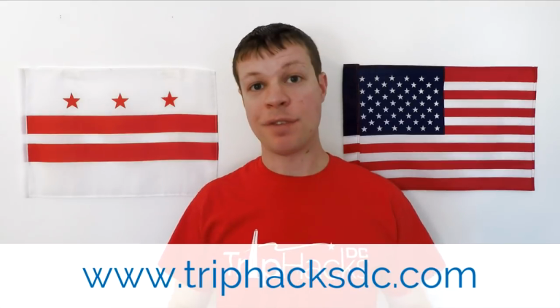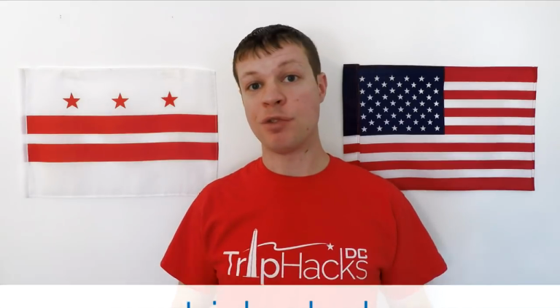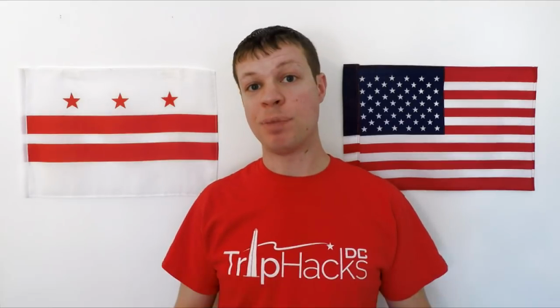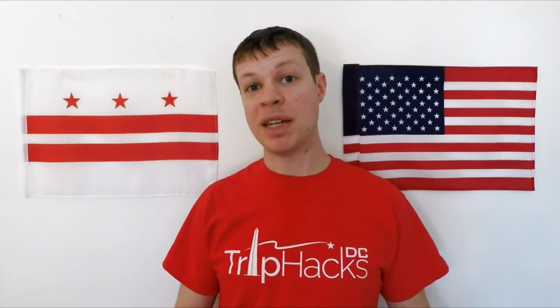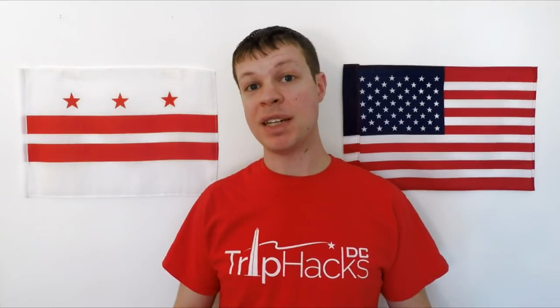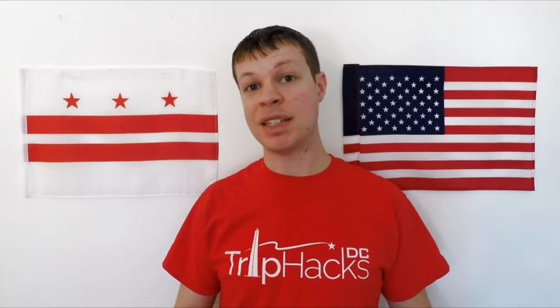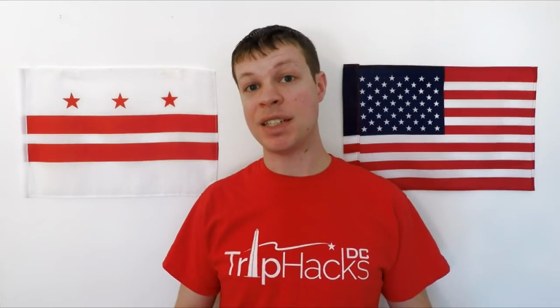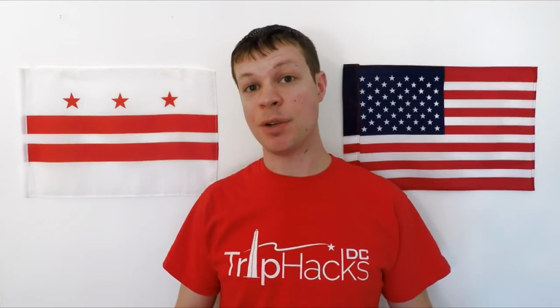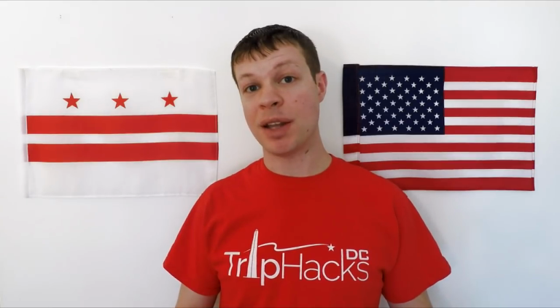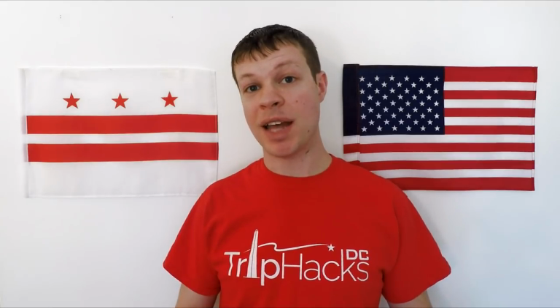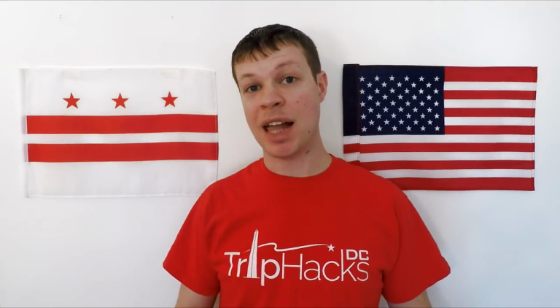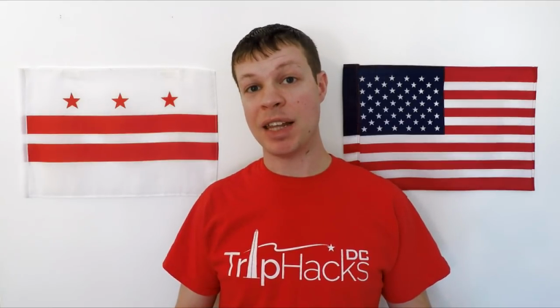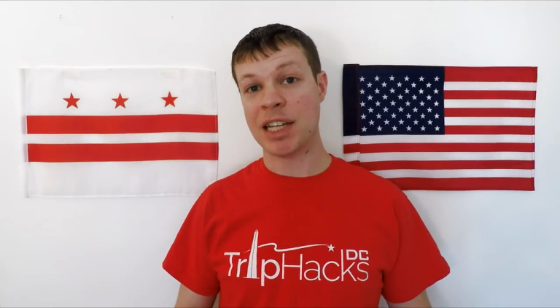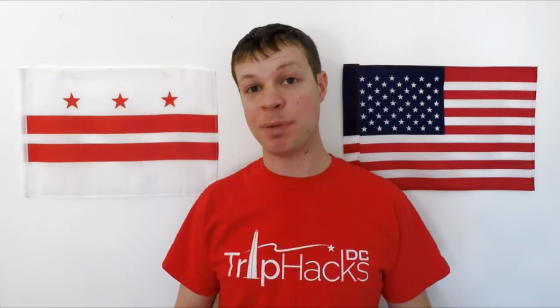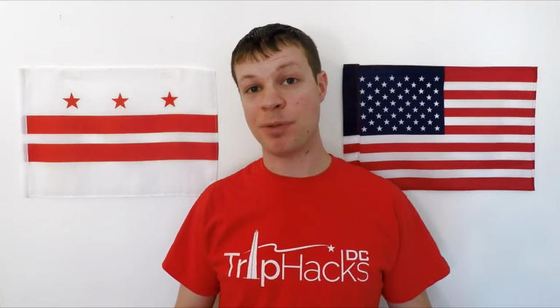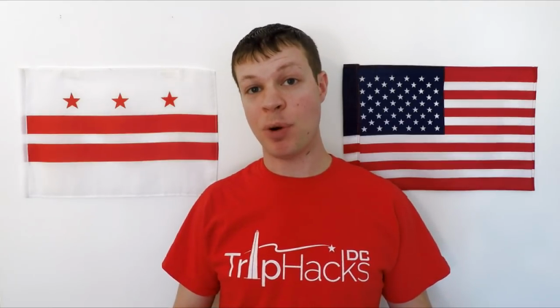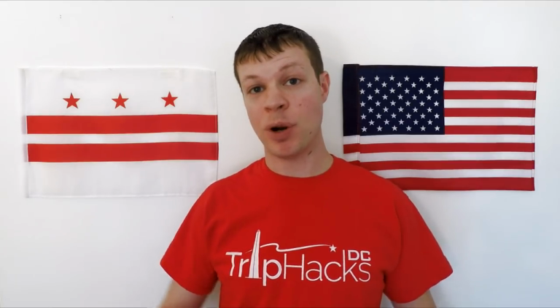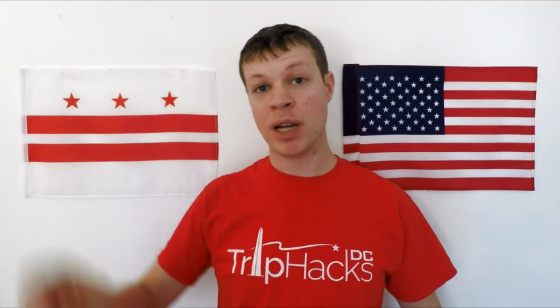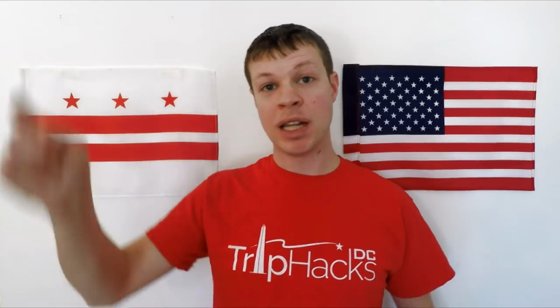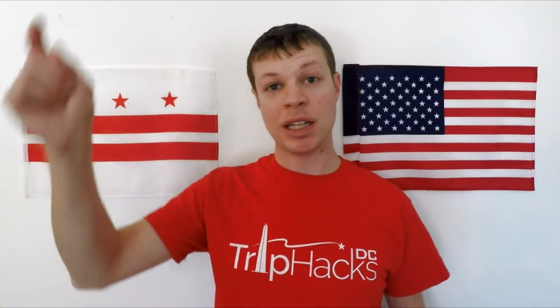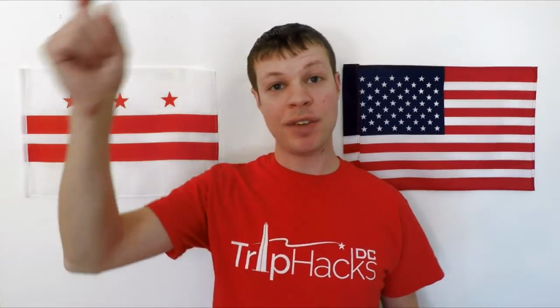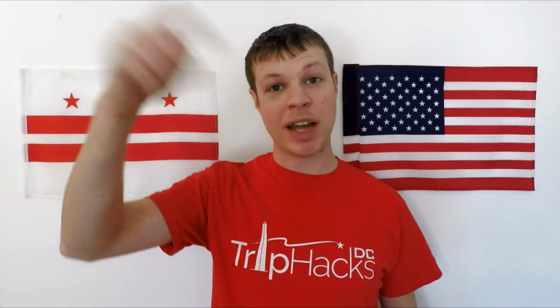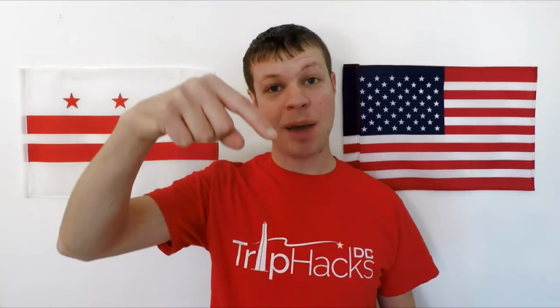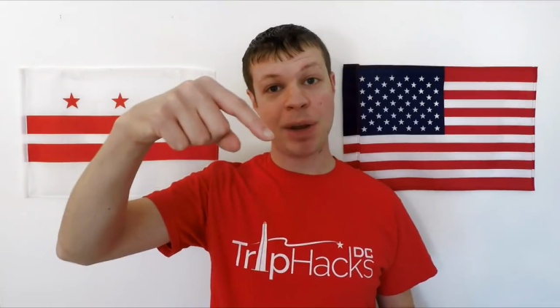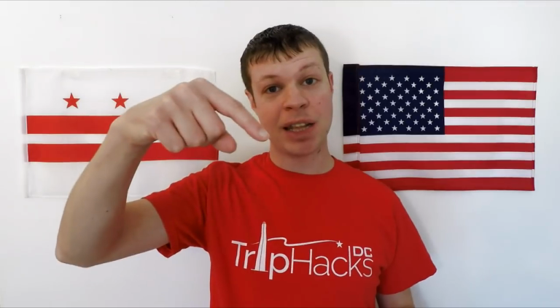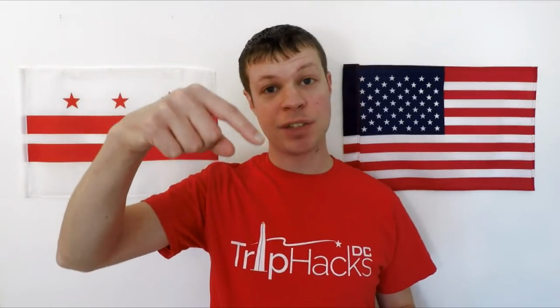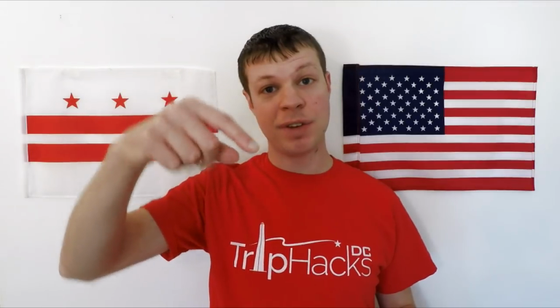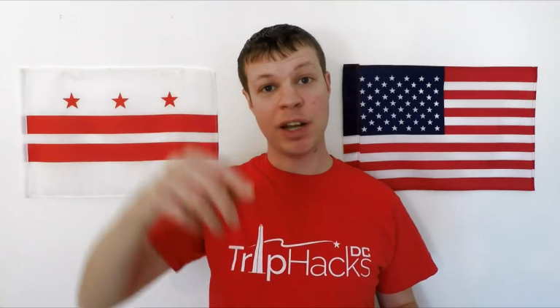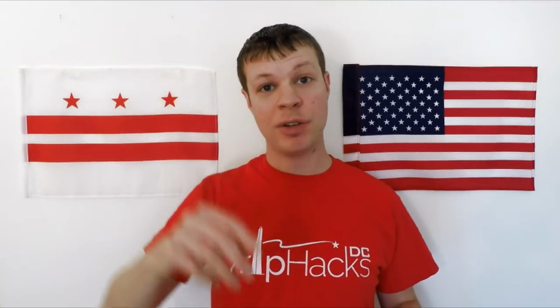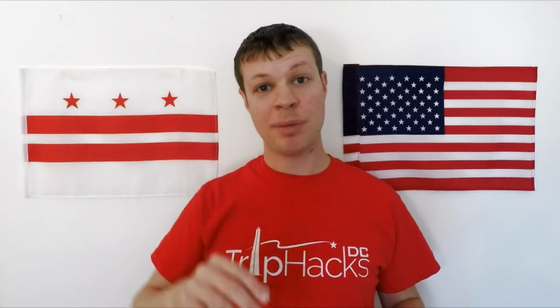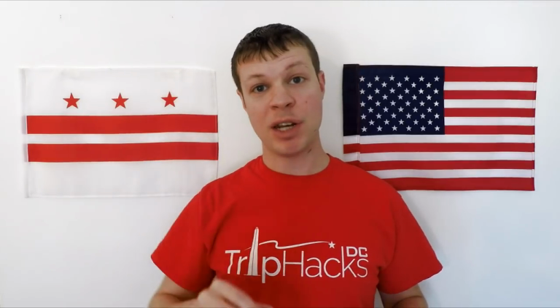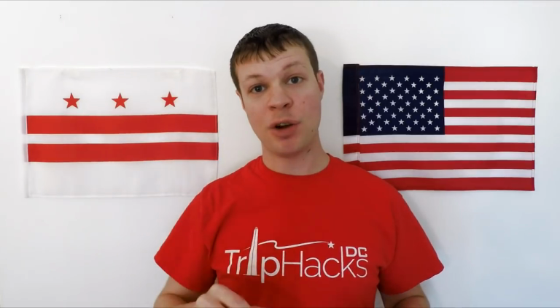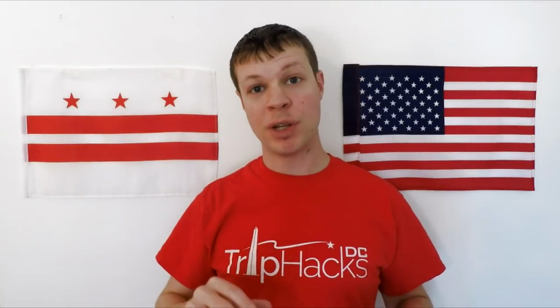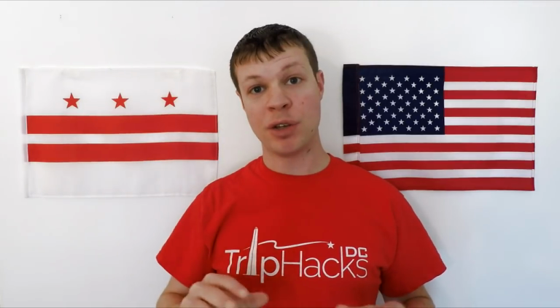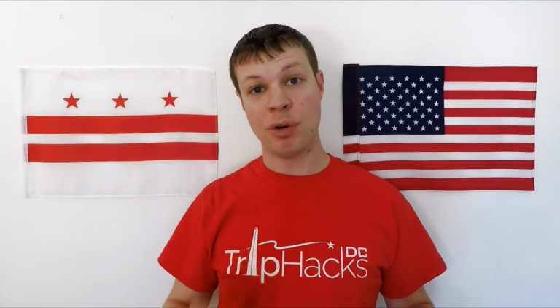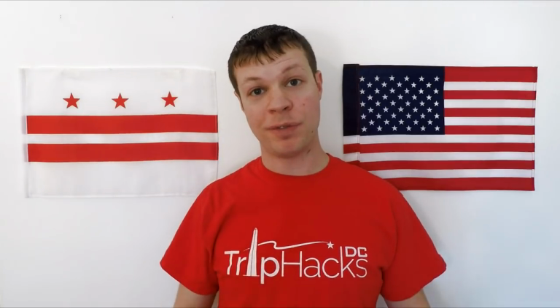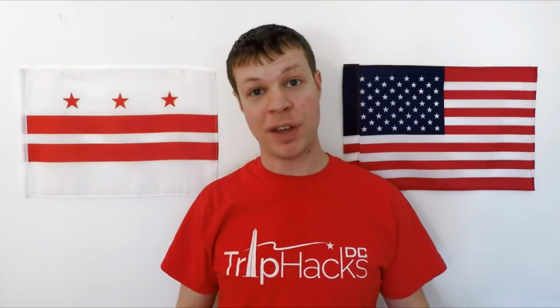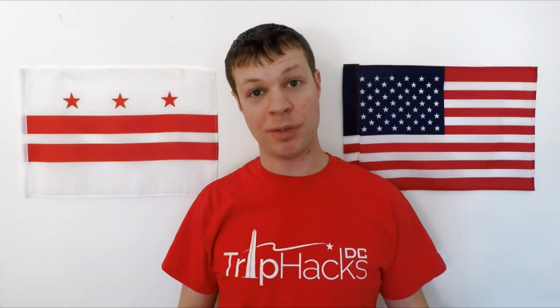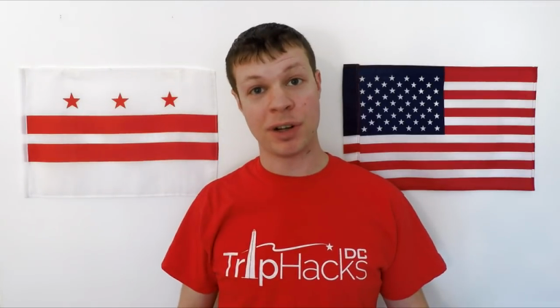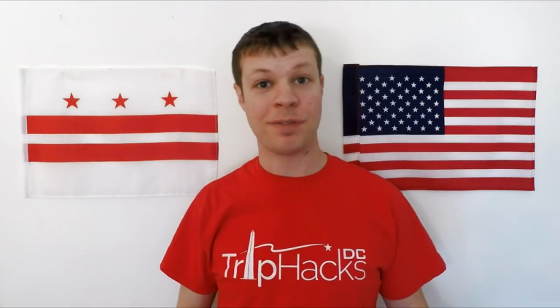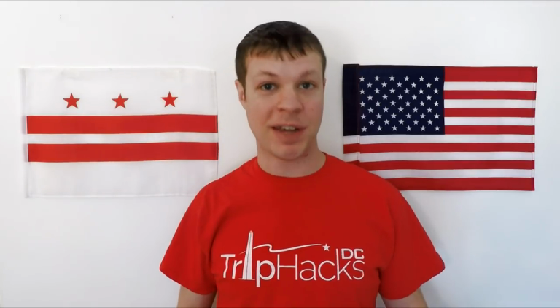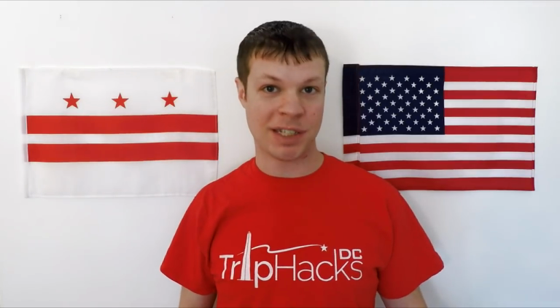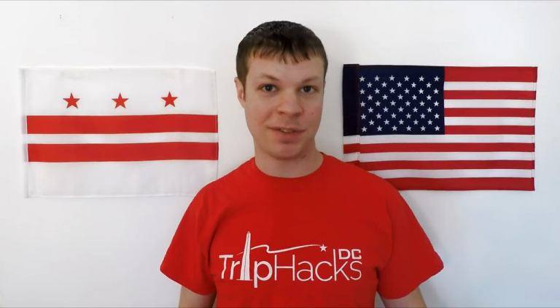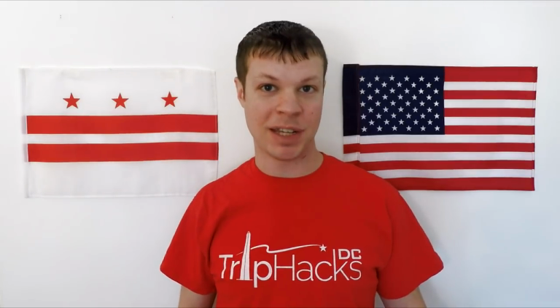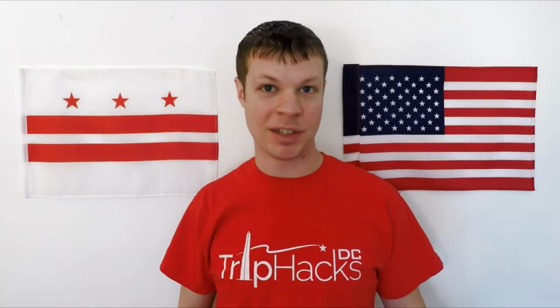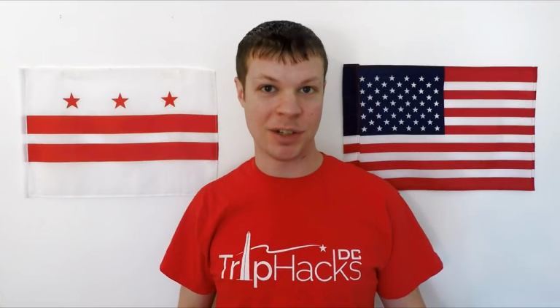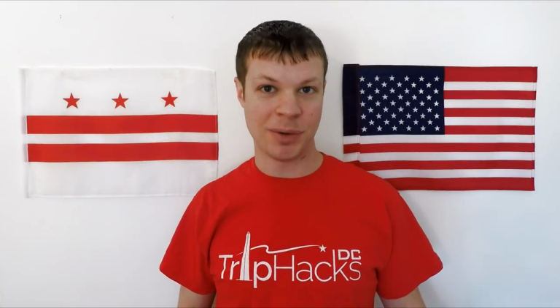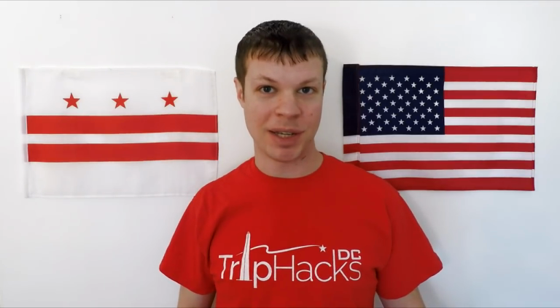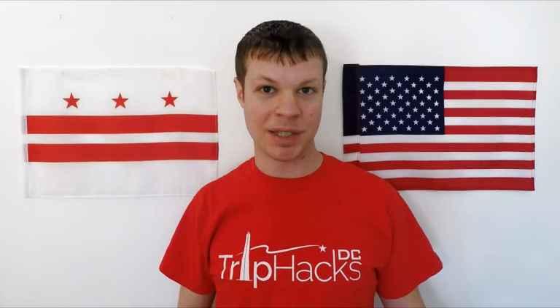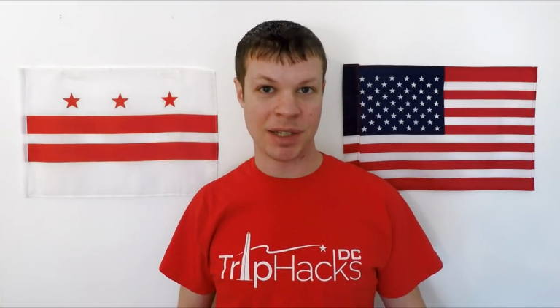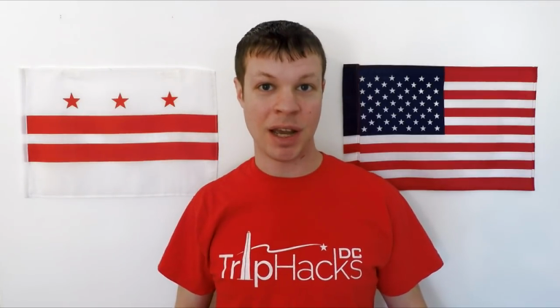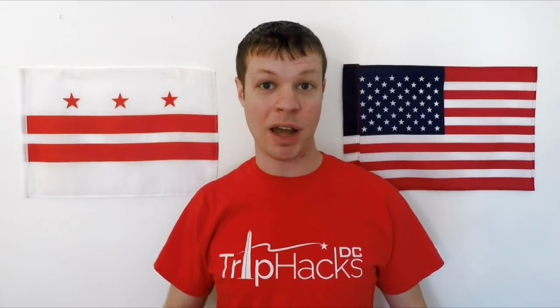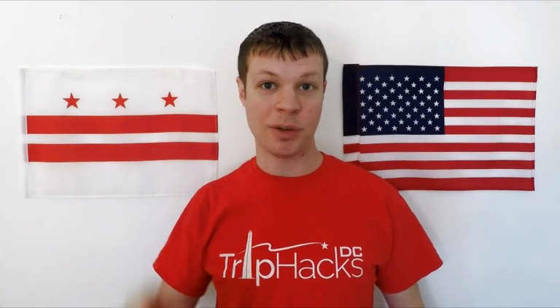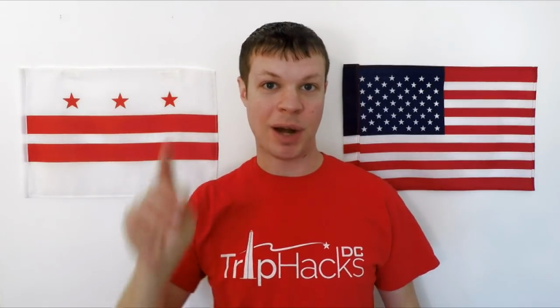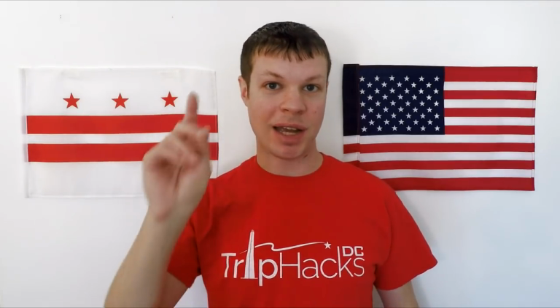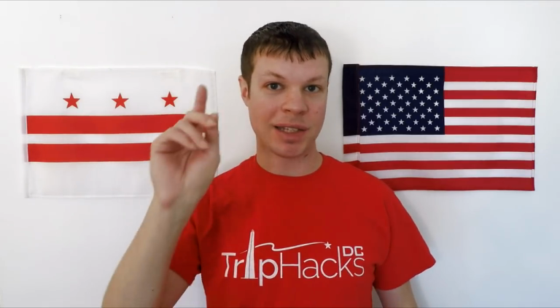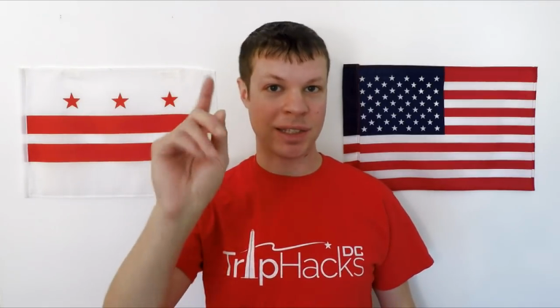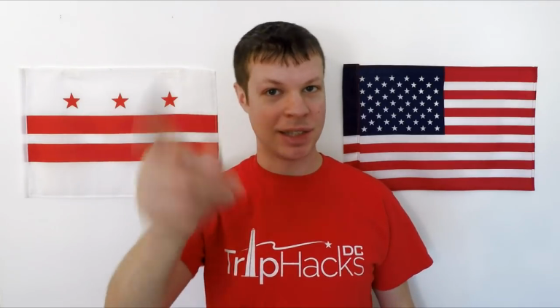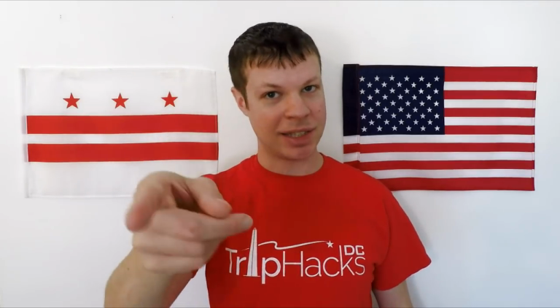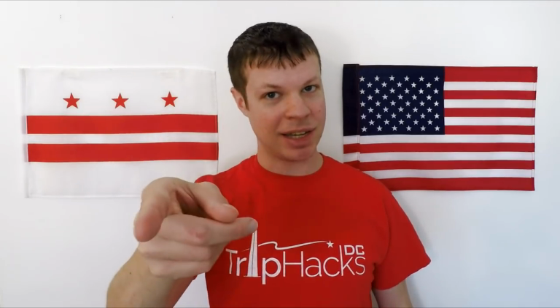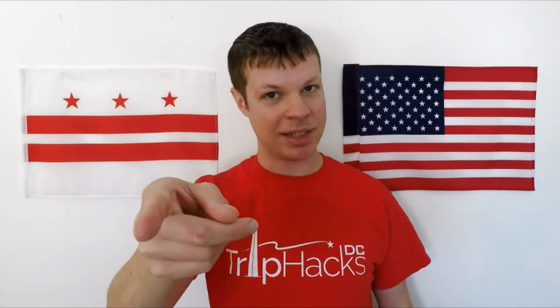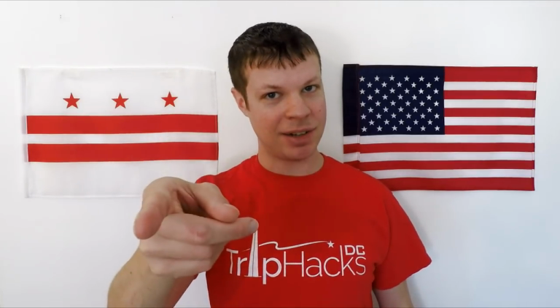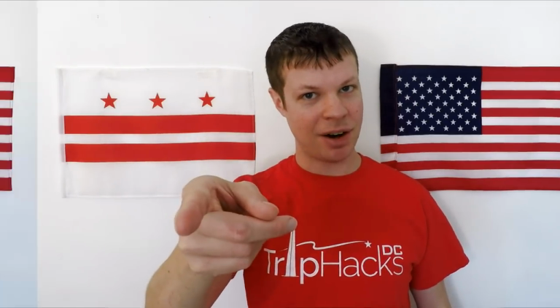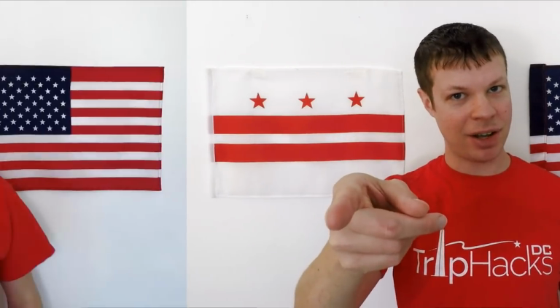If you've been to DC around the holidays before, leave a comment on this video and let me know what your favorite festive thing to do is. Otherwise, let's get started.